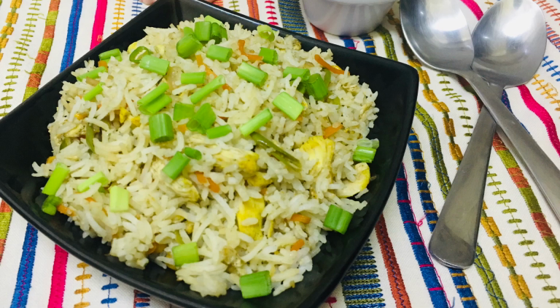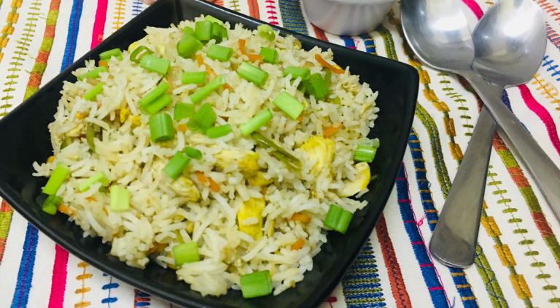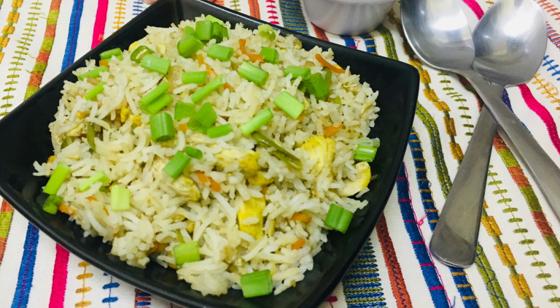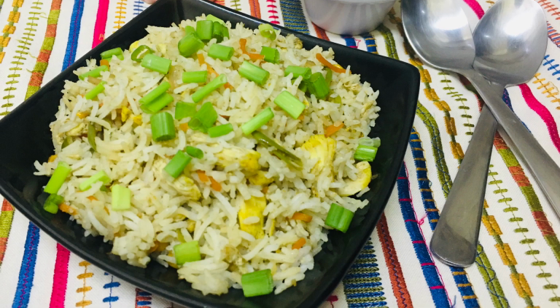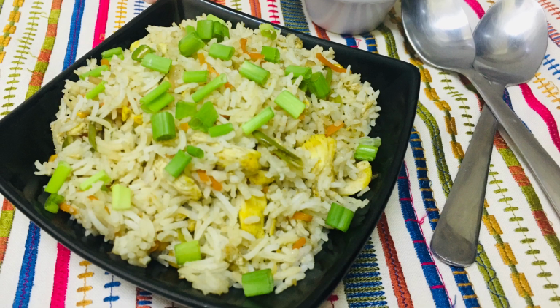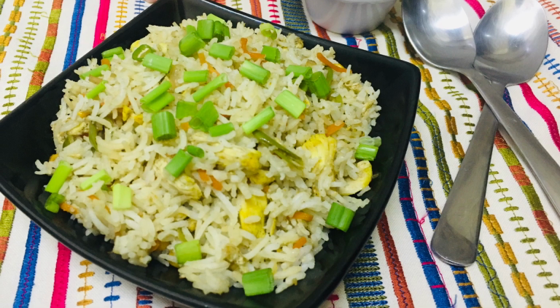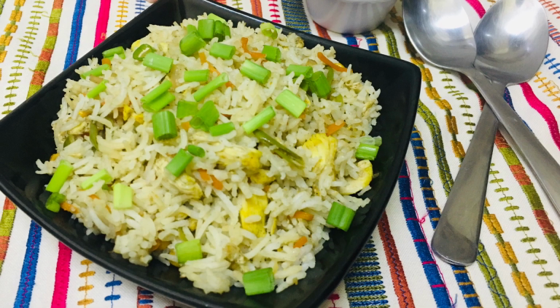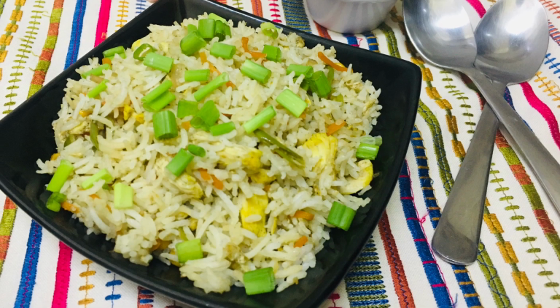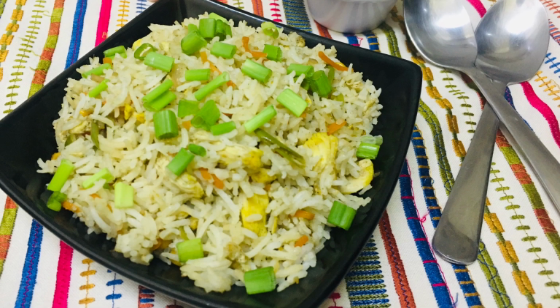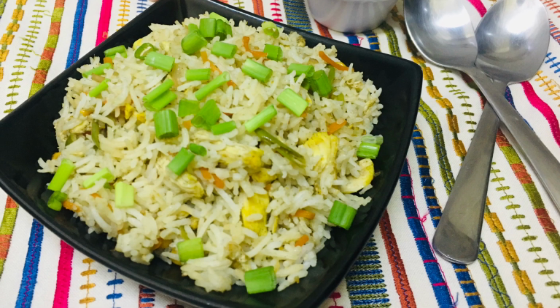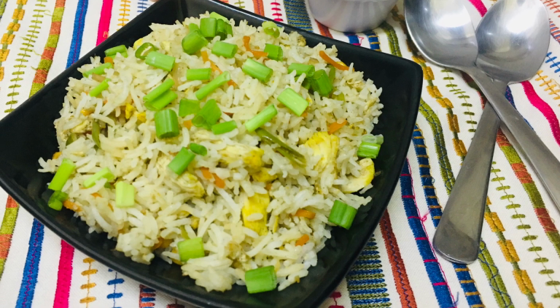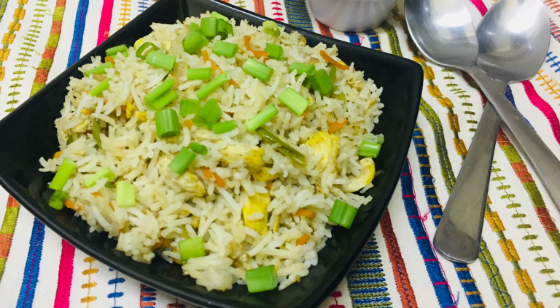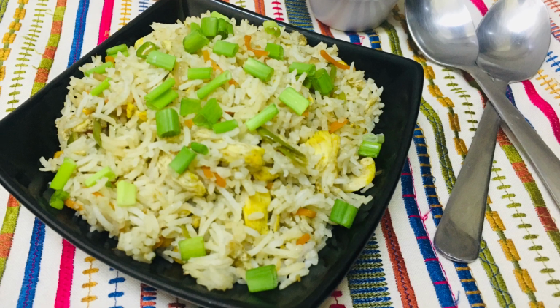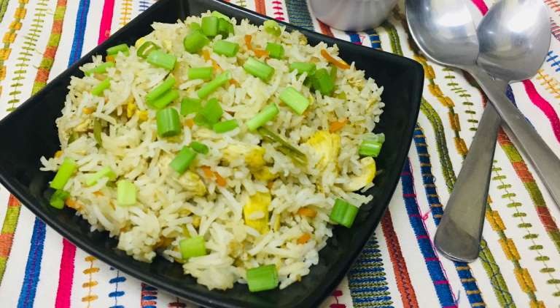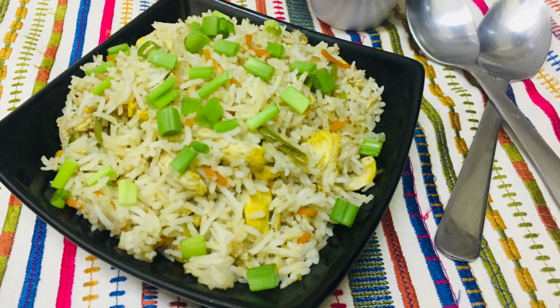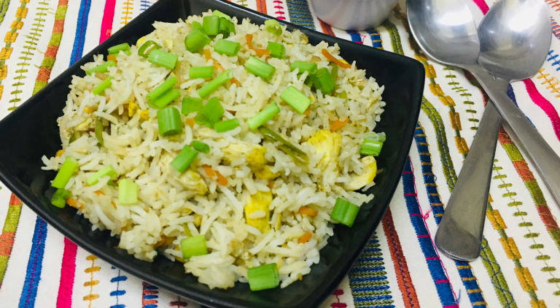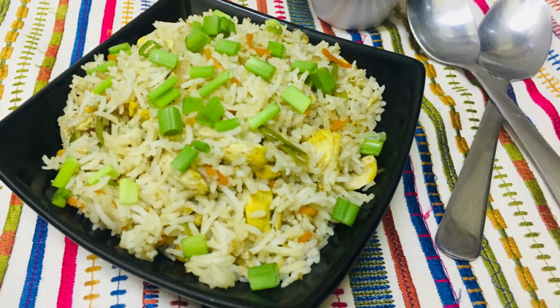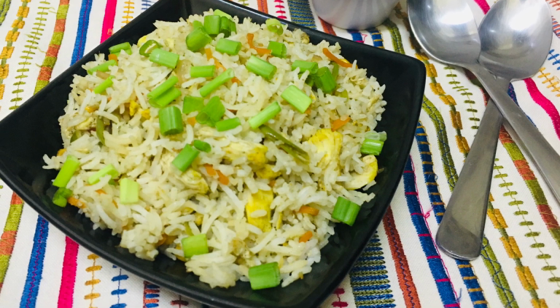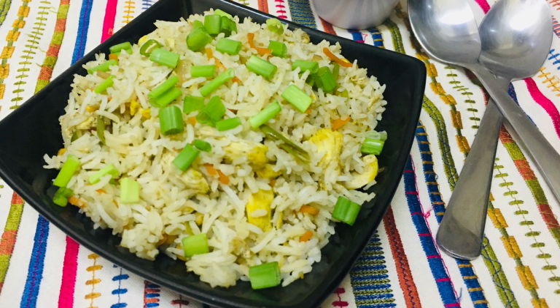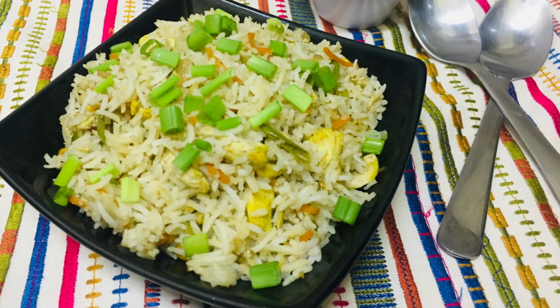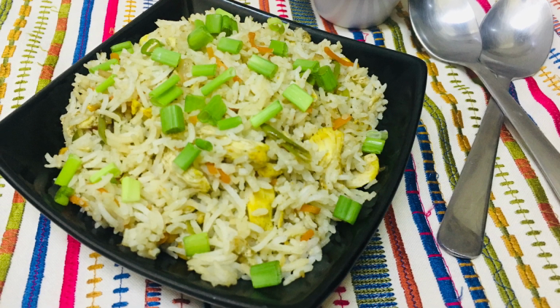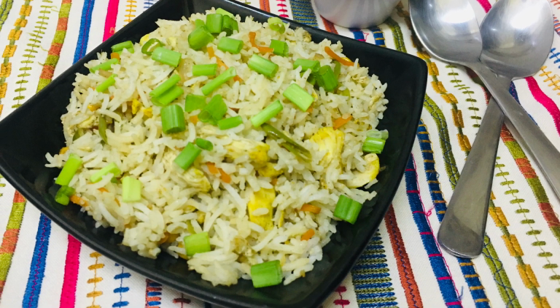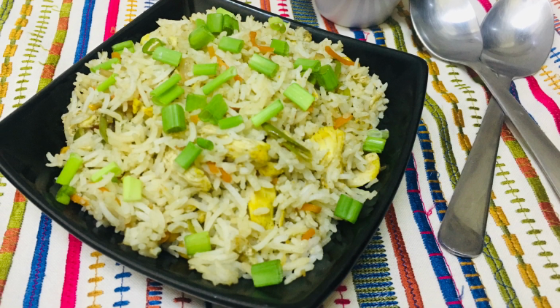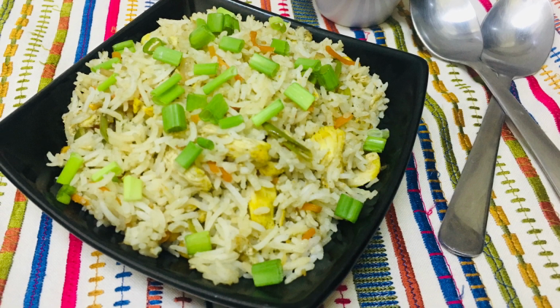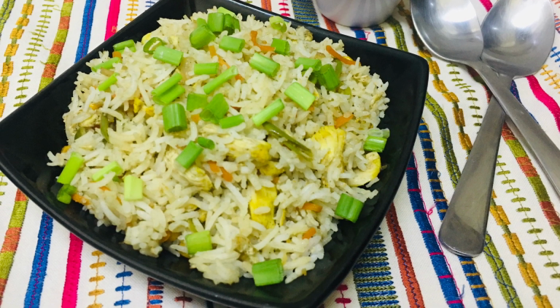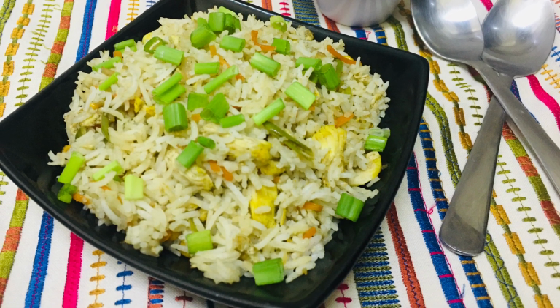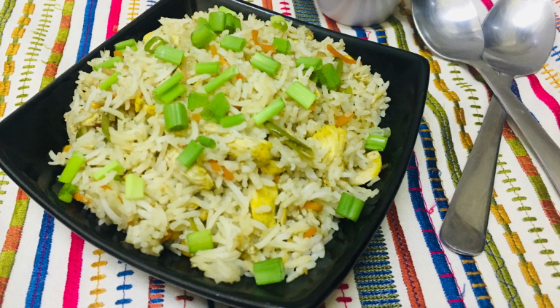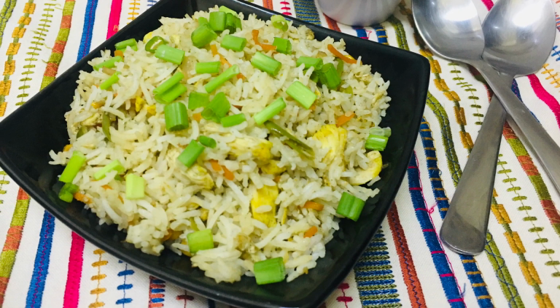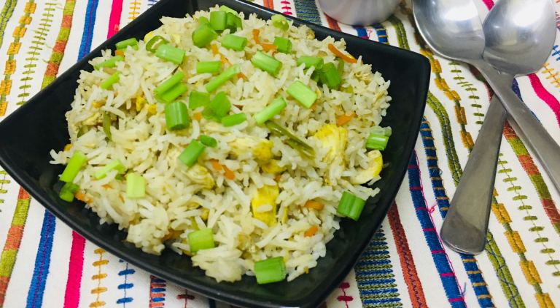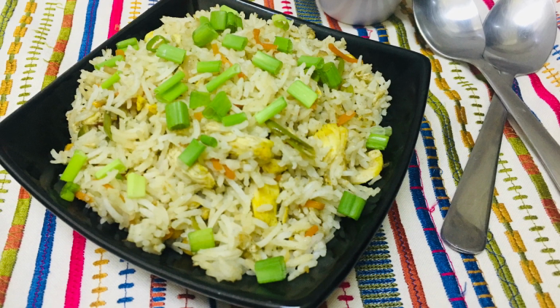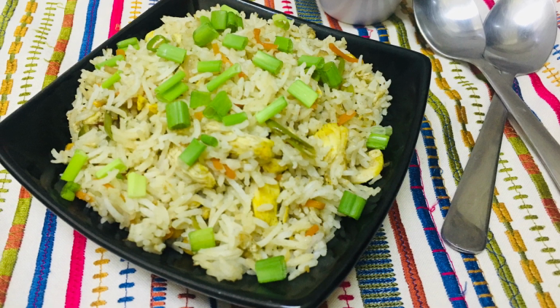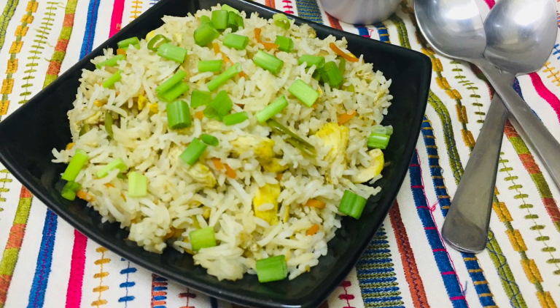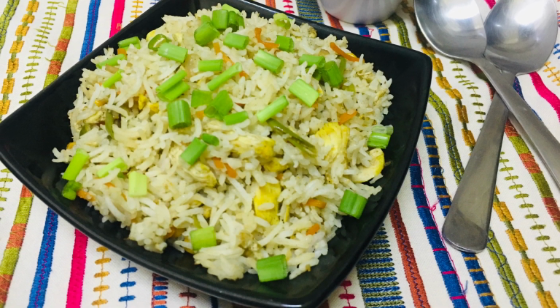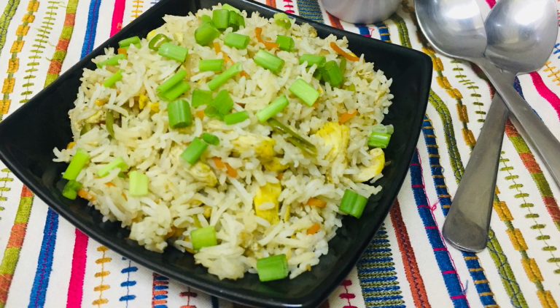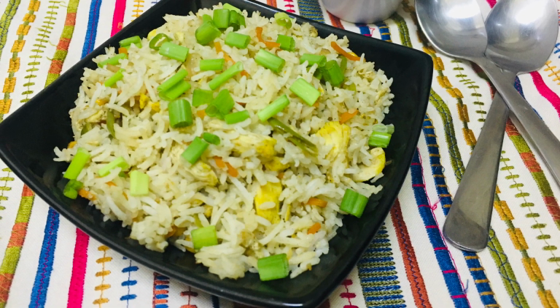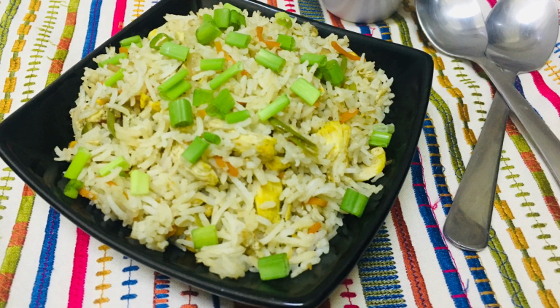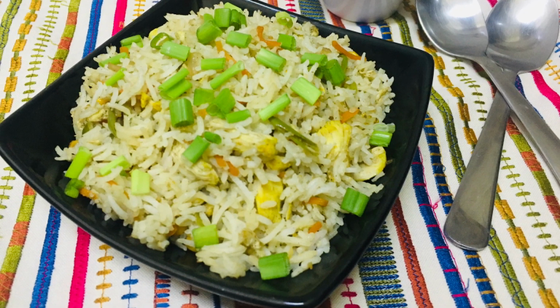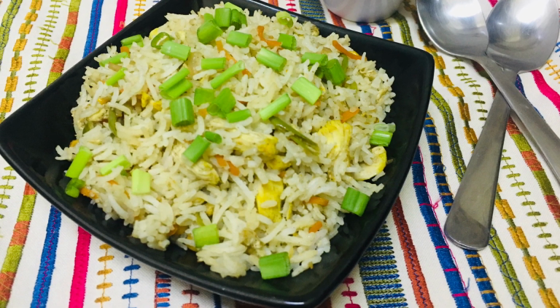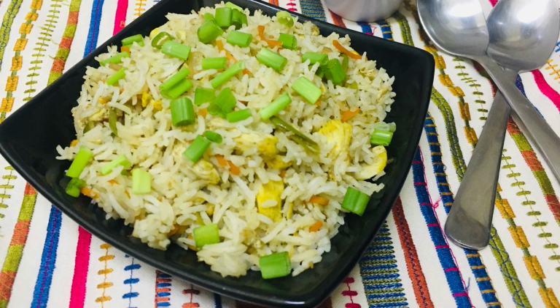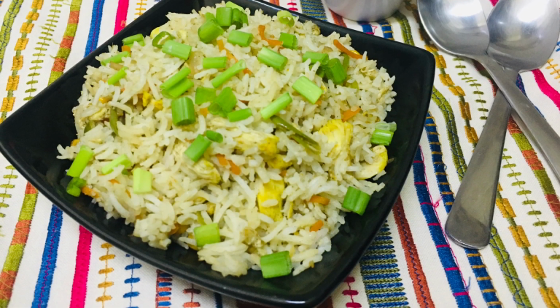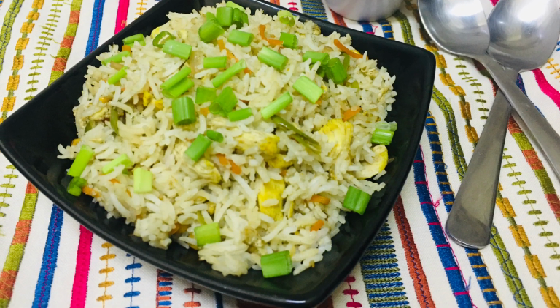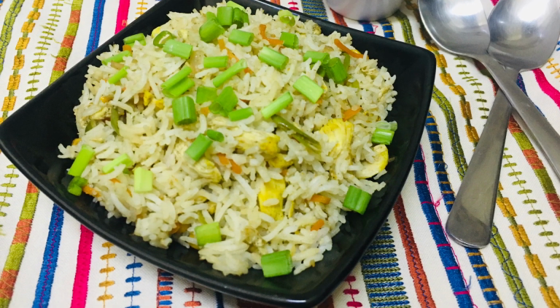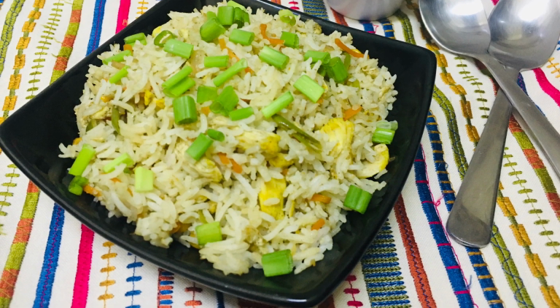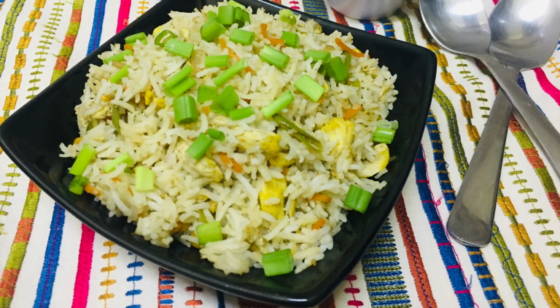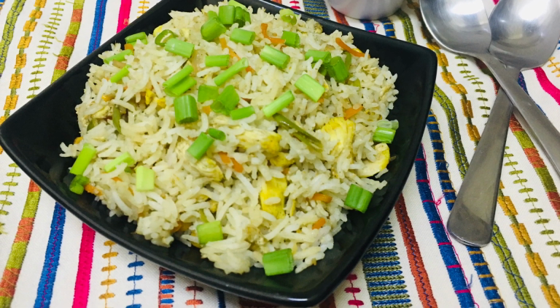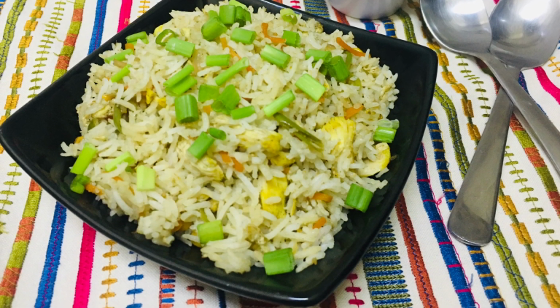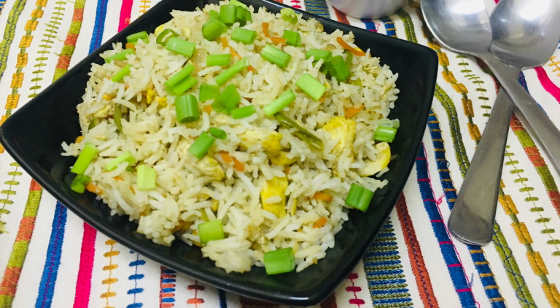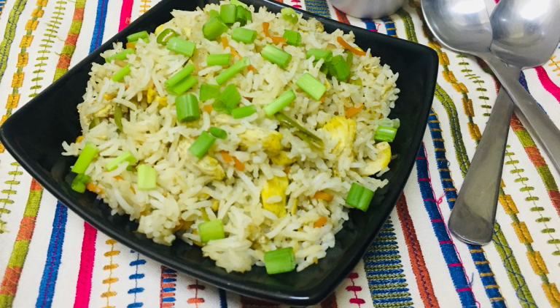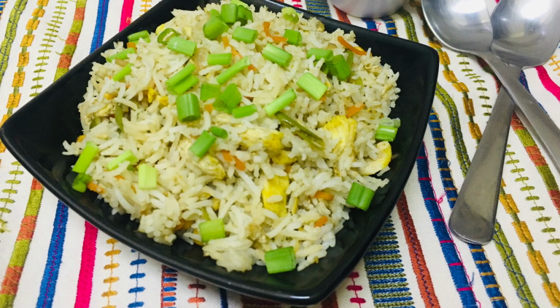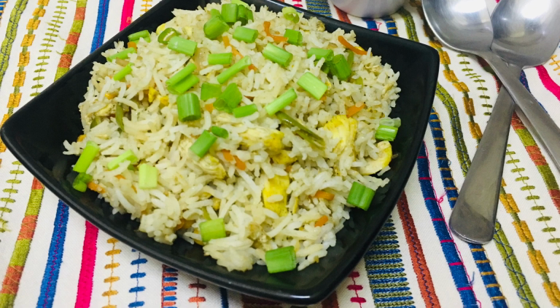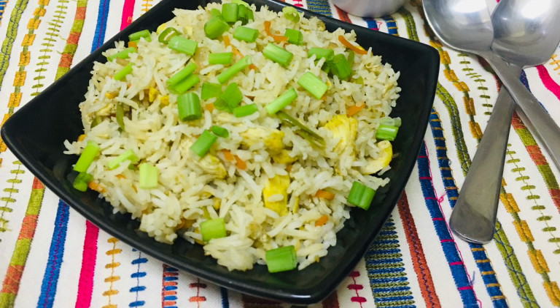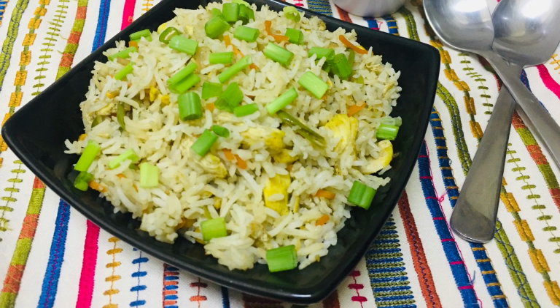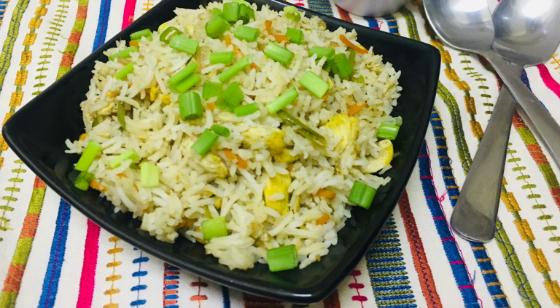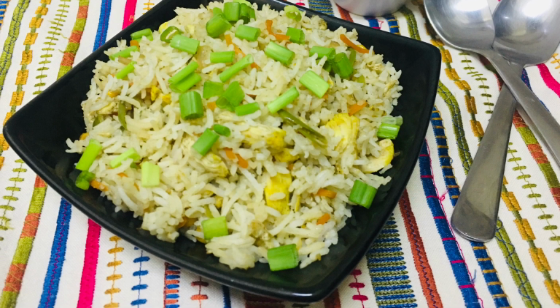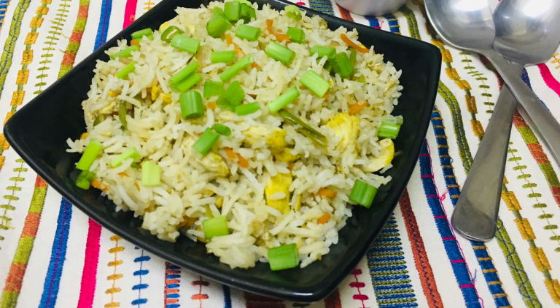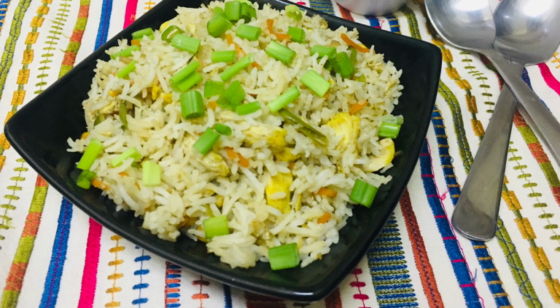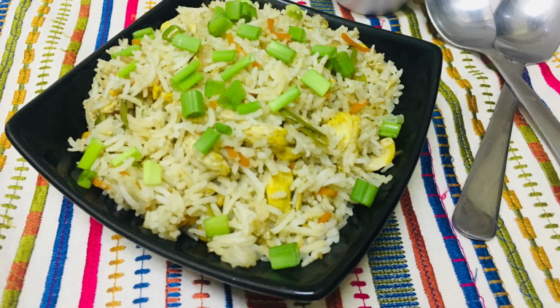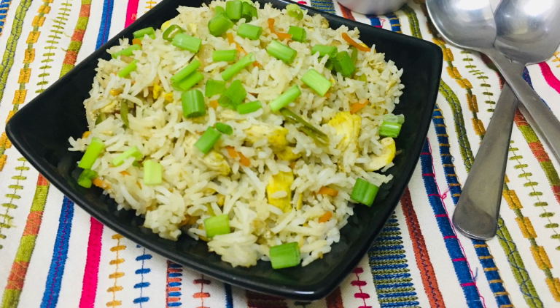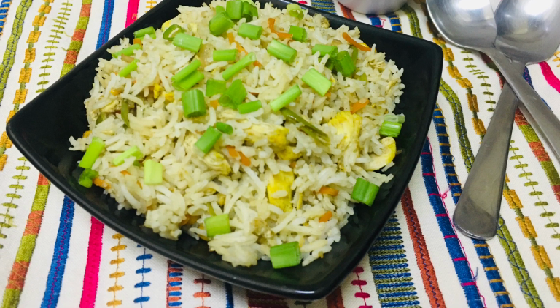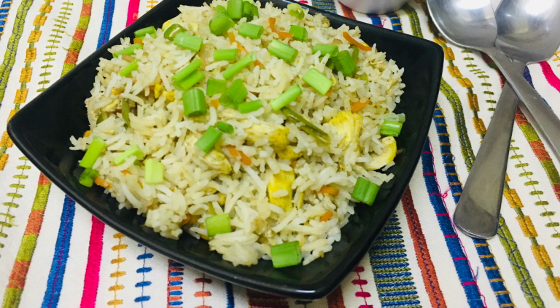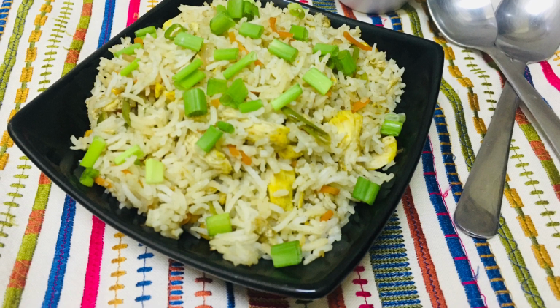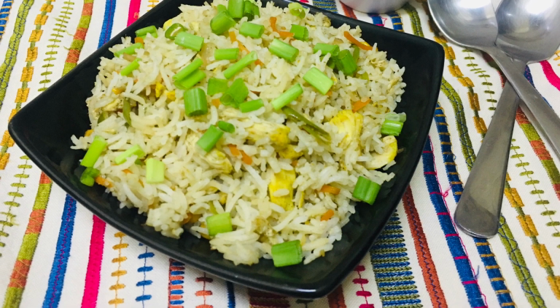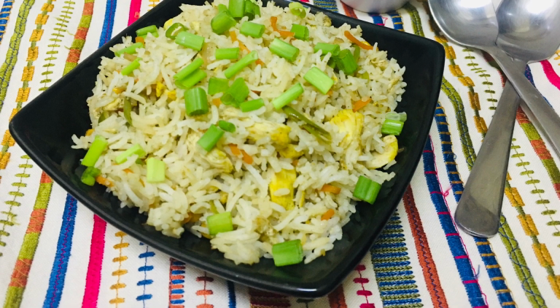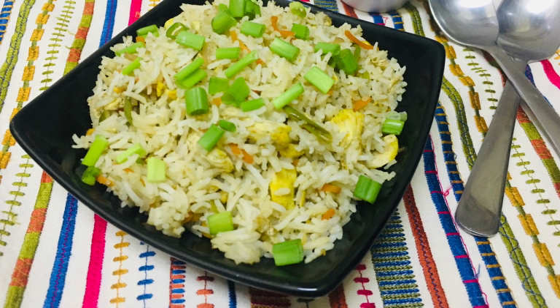Hi Friends! Welcome to Tansy's World! This is the chicken fried rice recipe. Let's take a look.